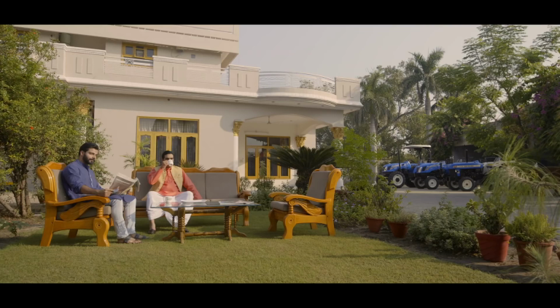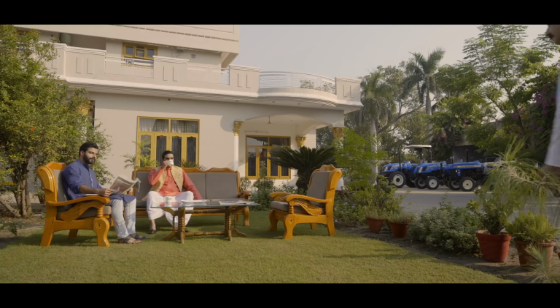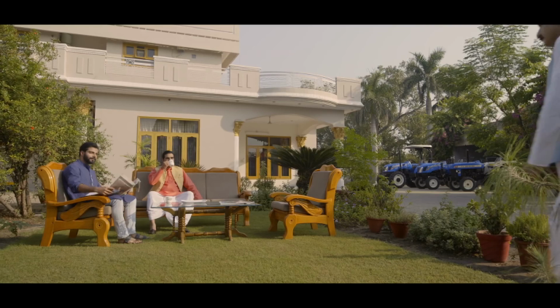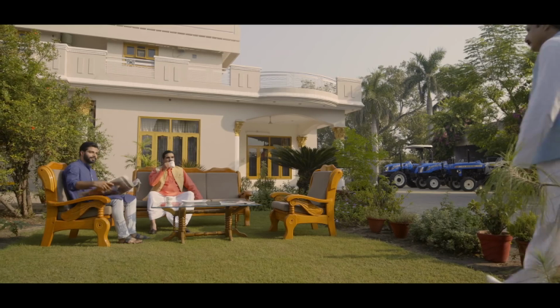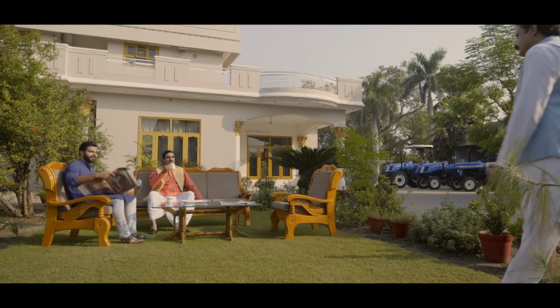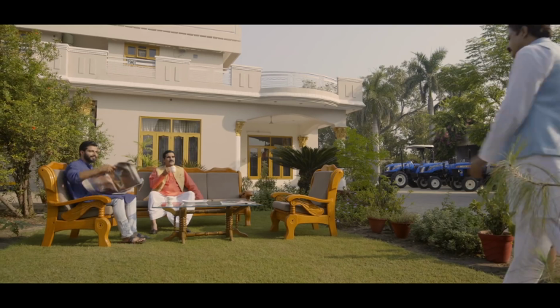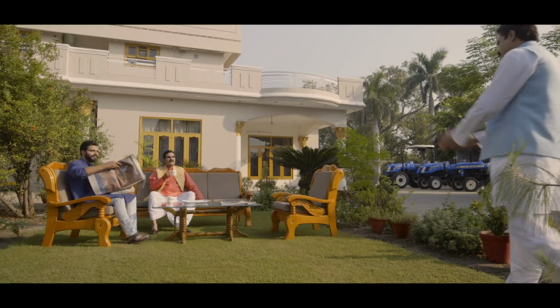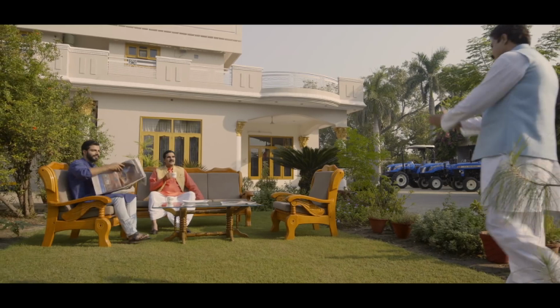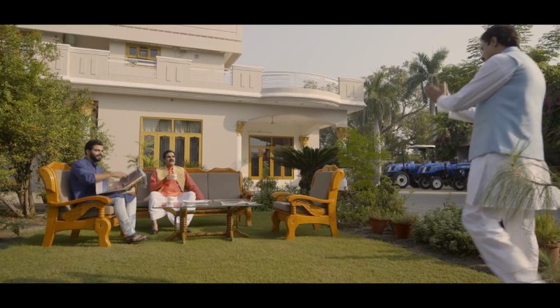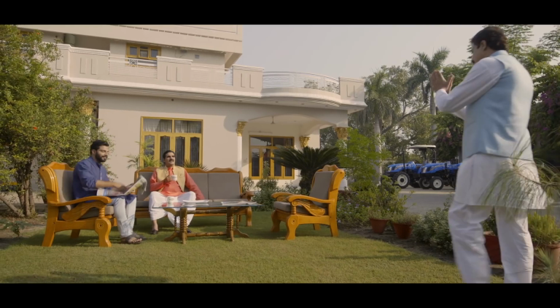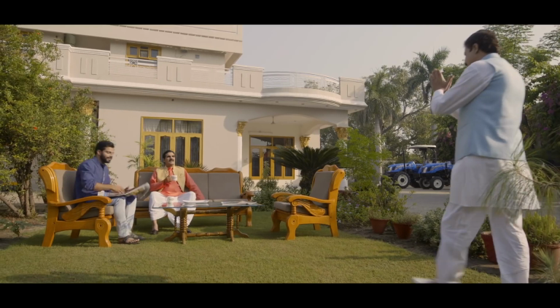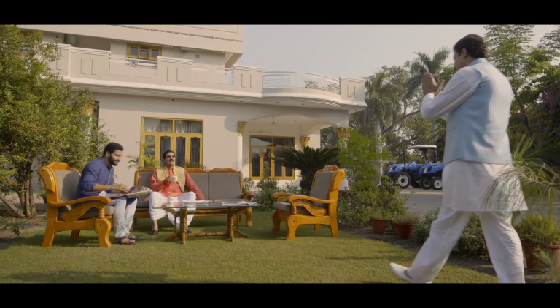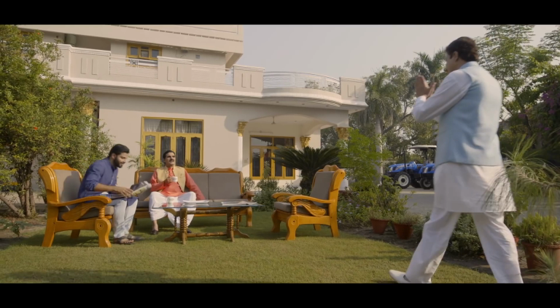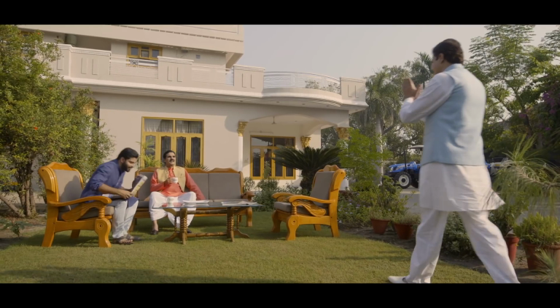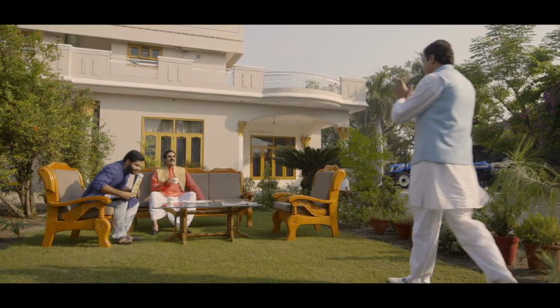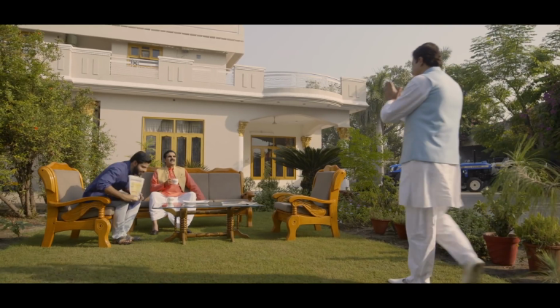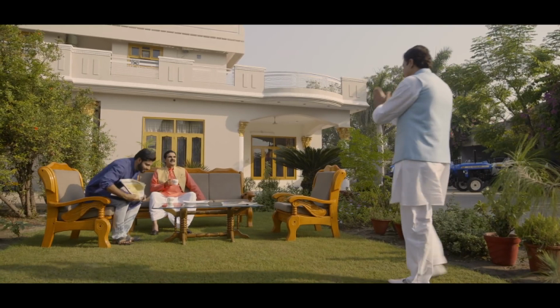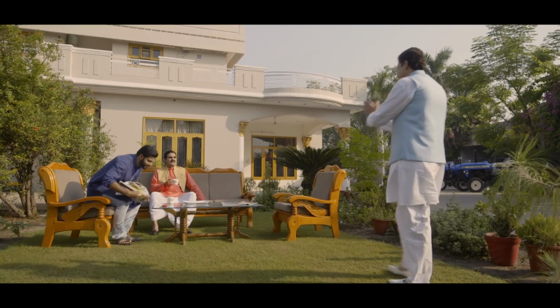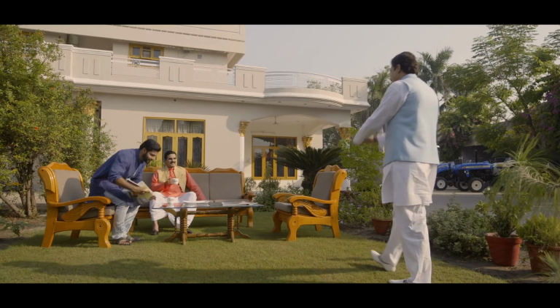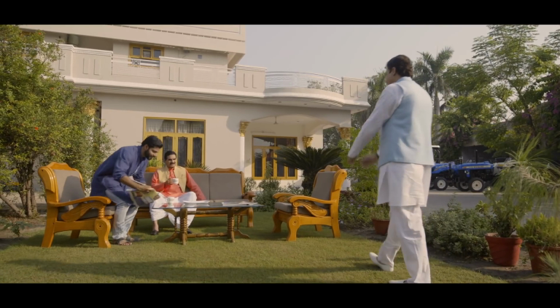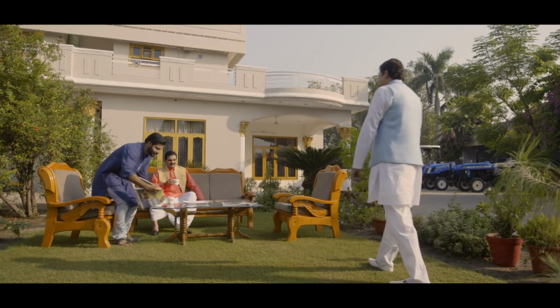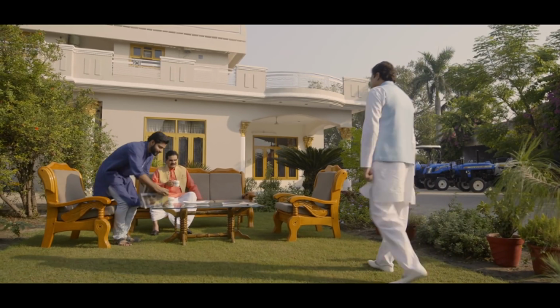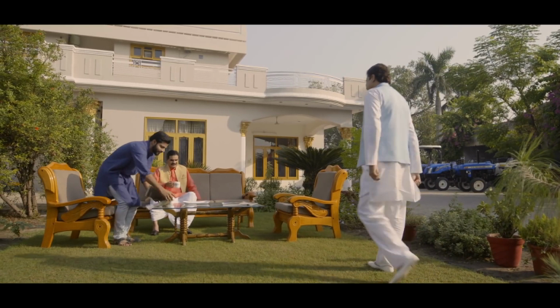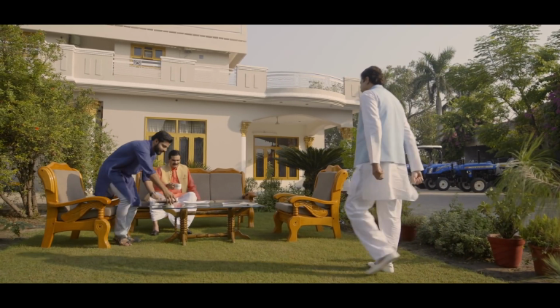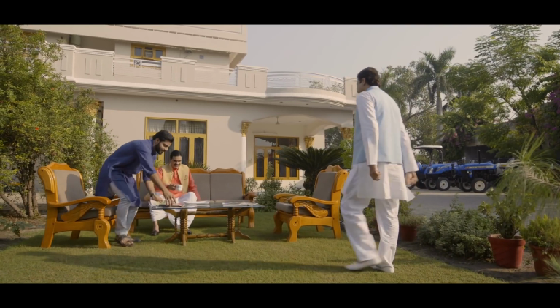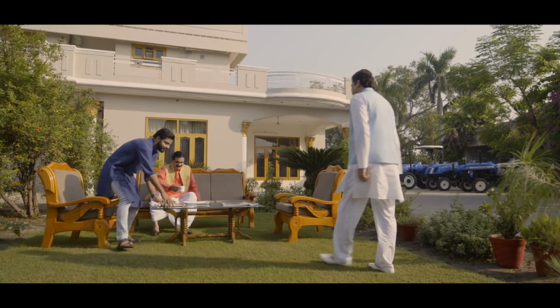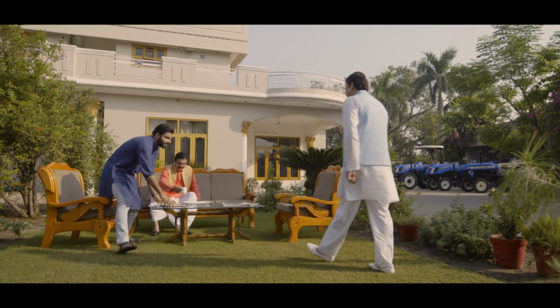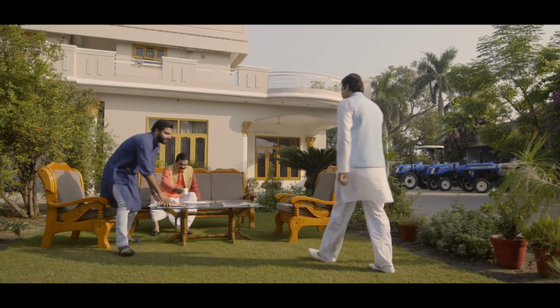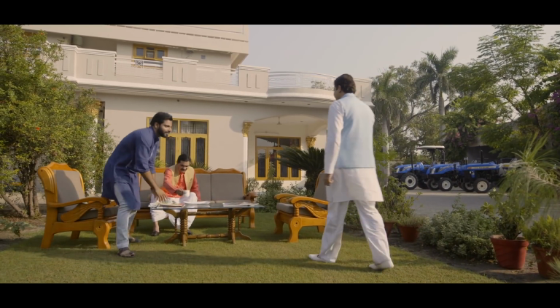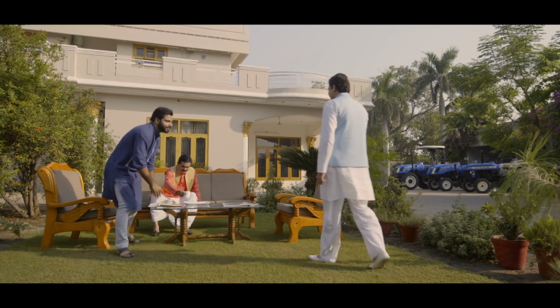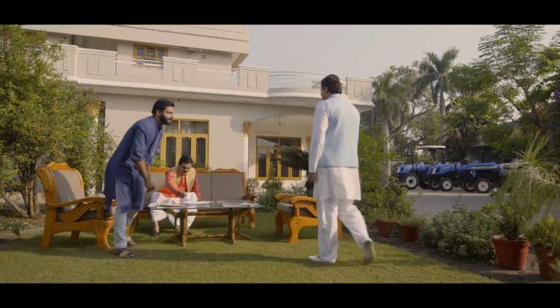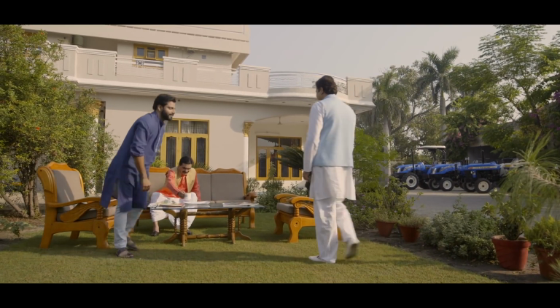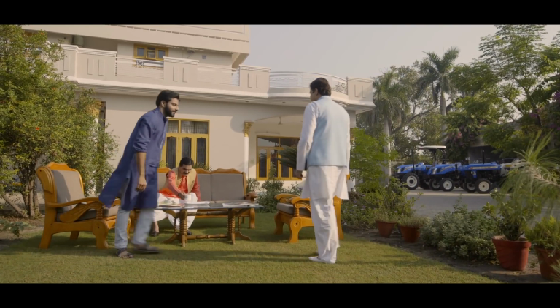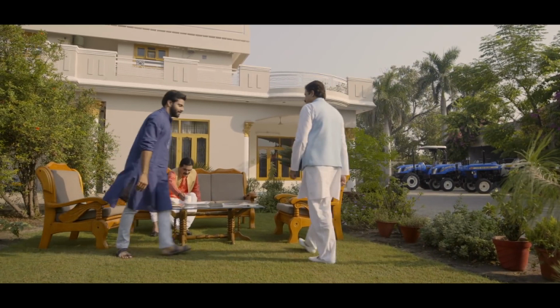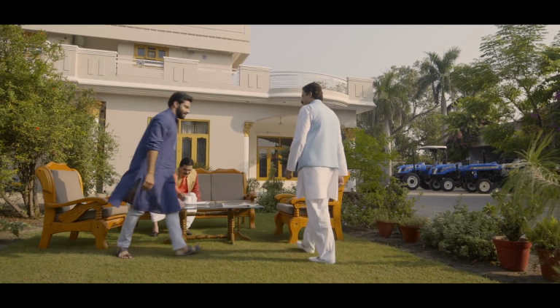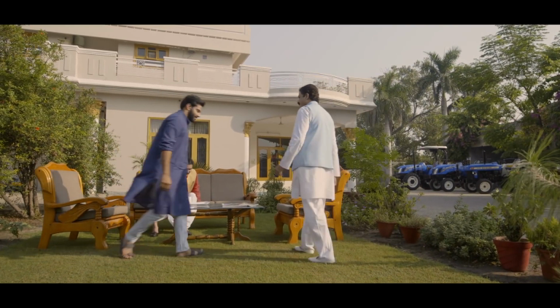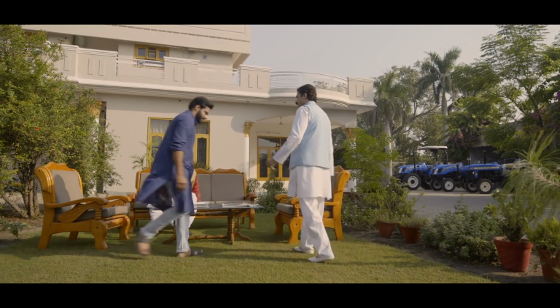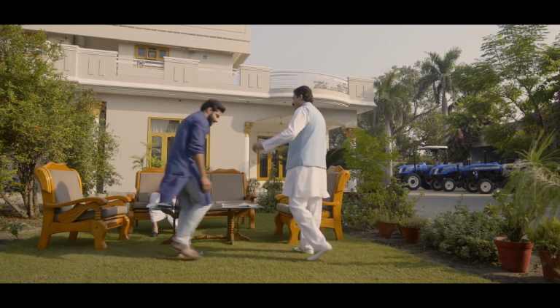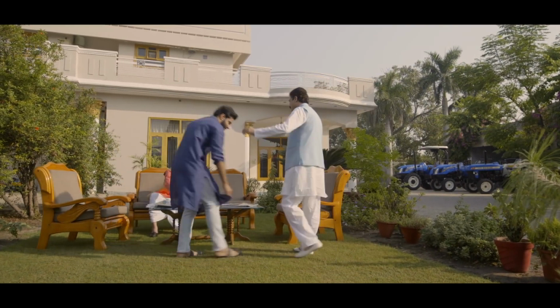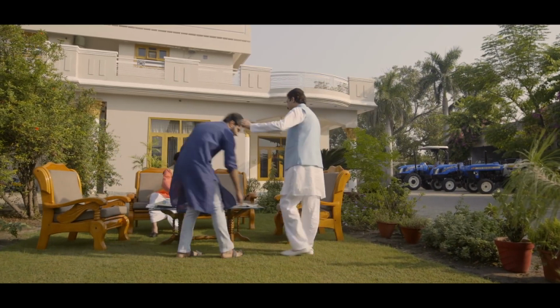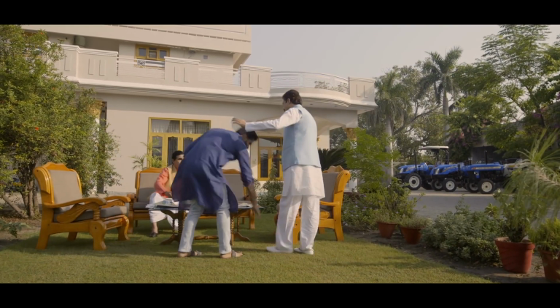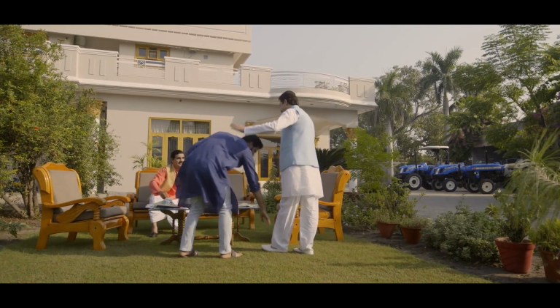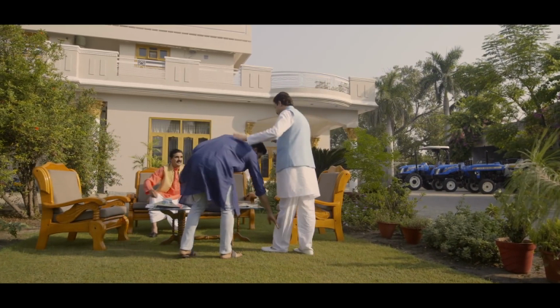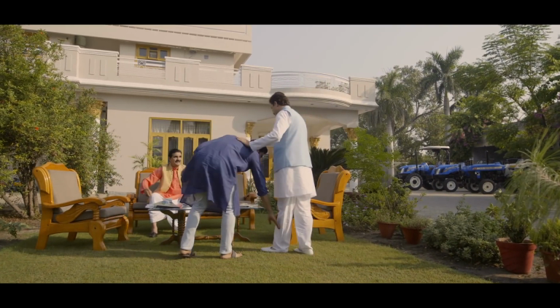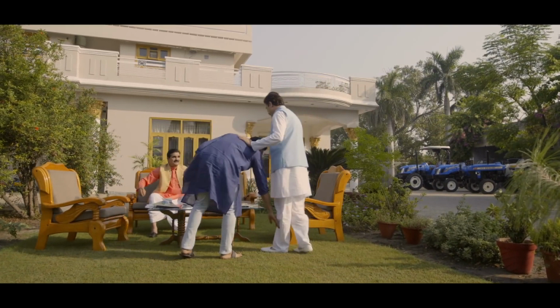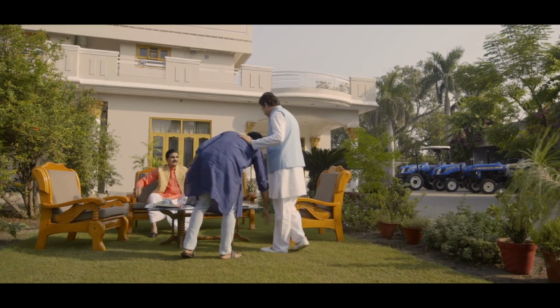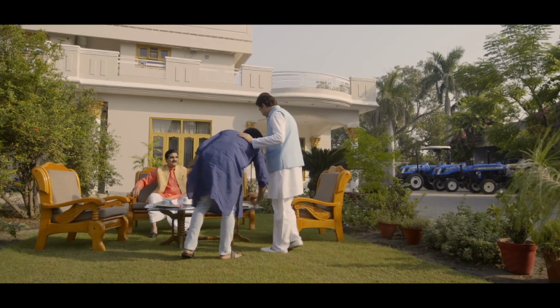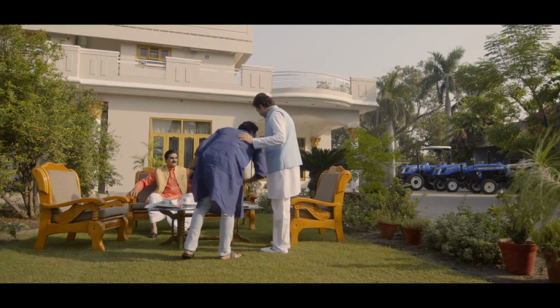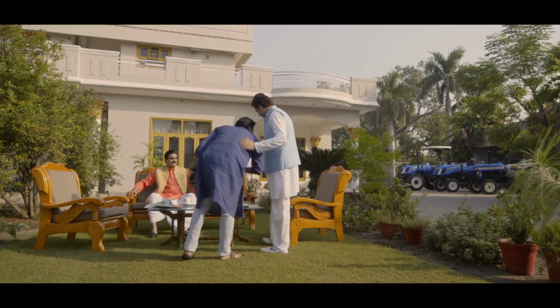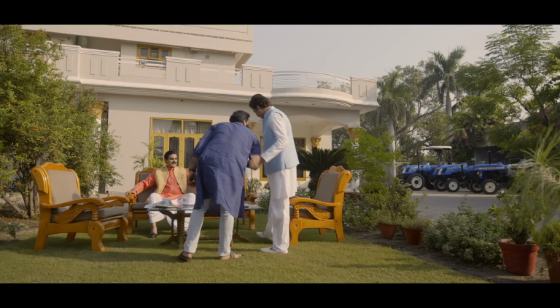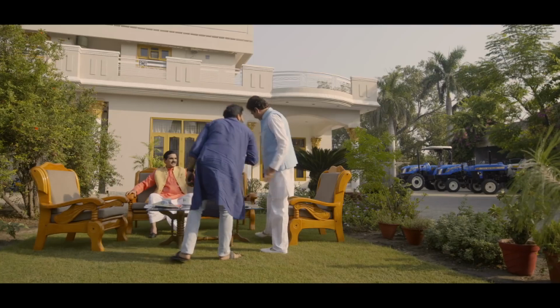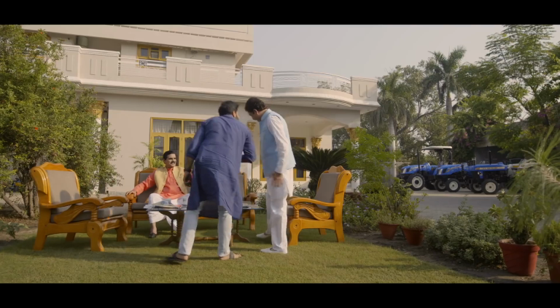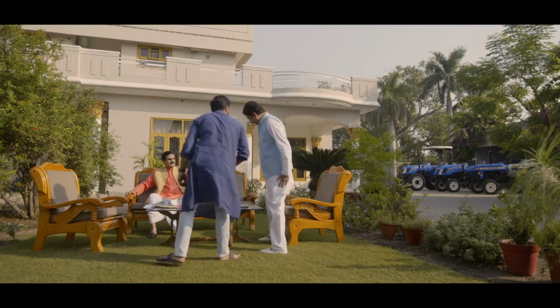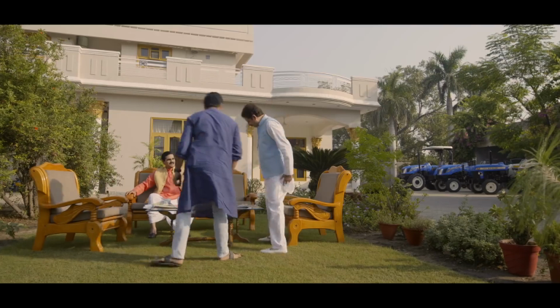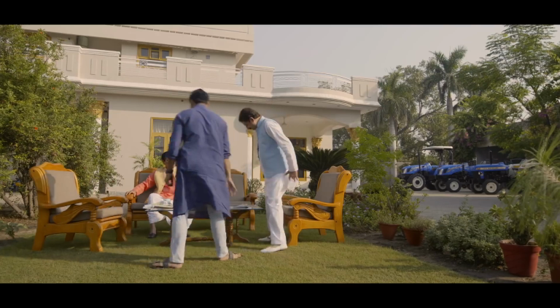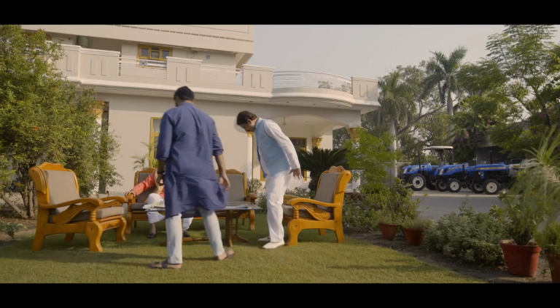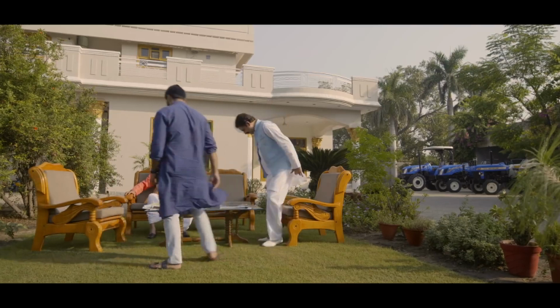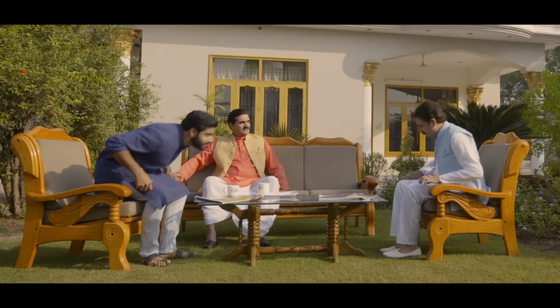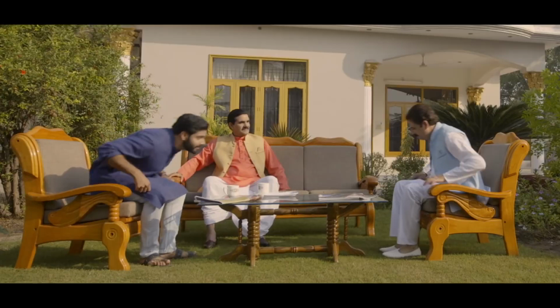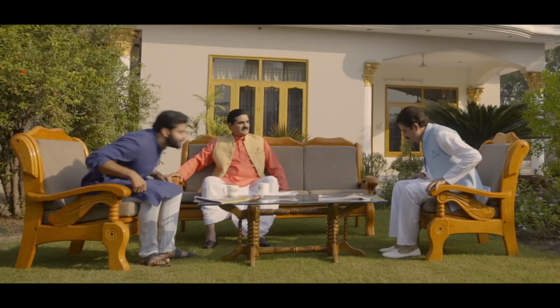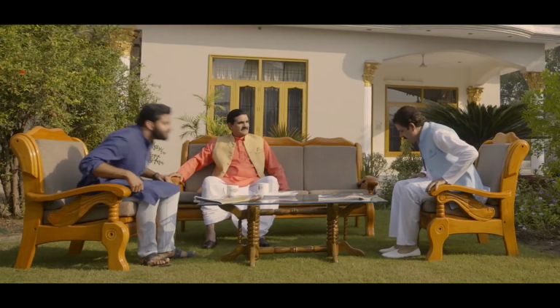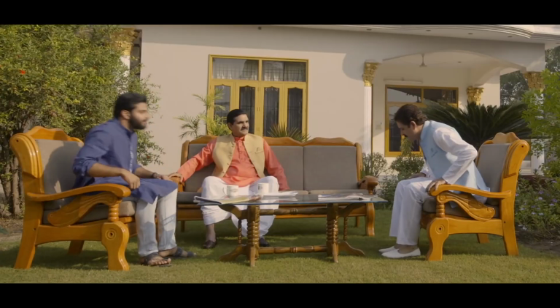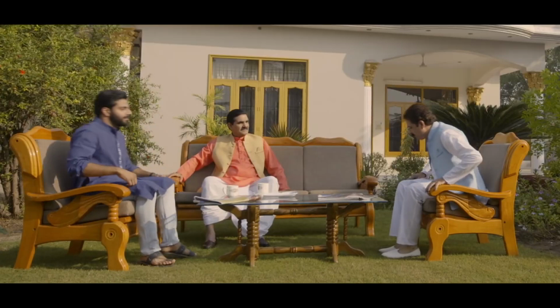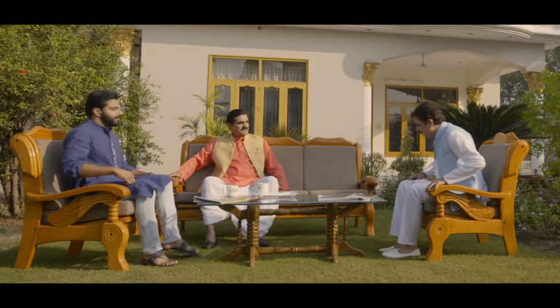Hi. Come on, Rana Ji. After a long time, you have come. Sit down. Yes, Chaudhuri Sahib.